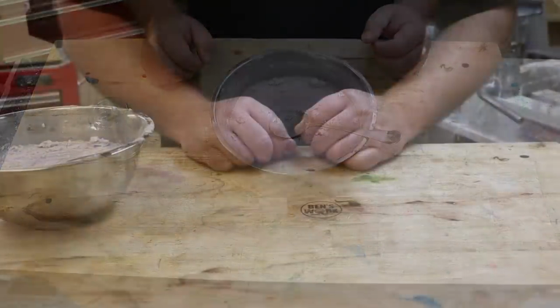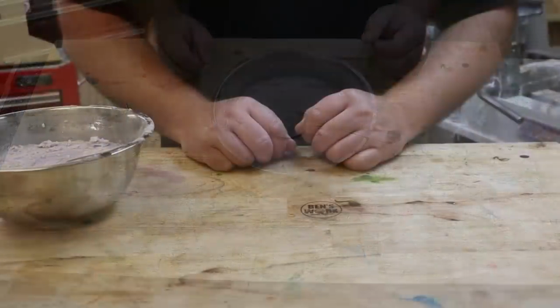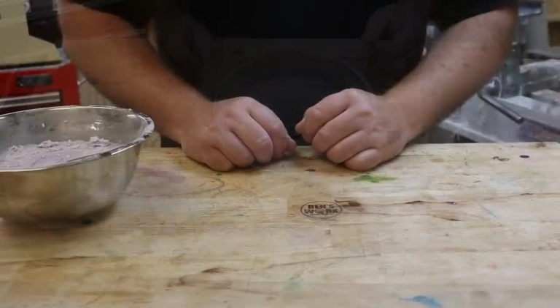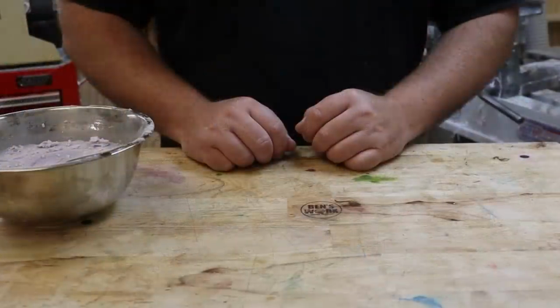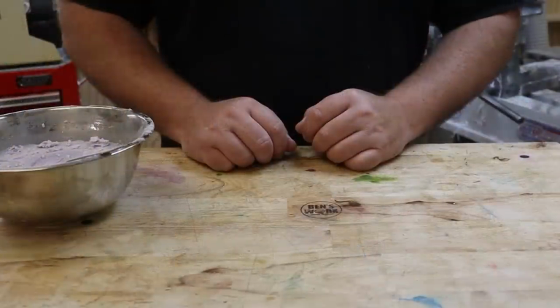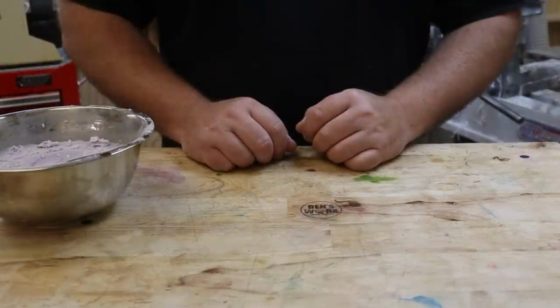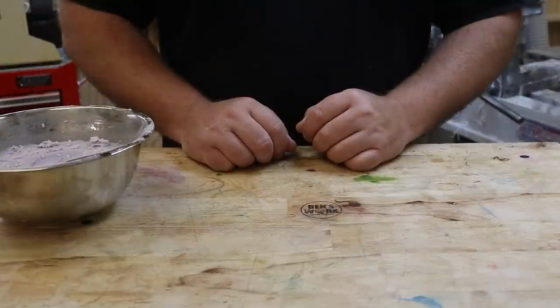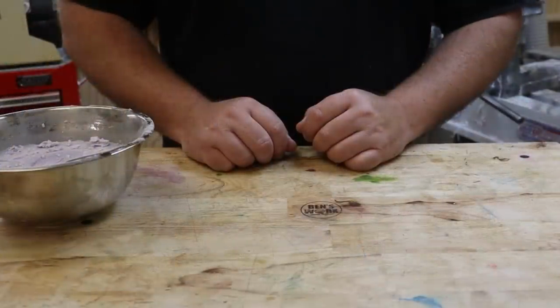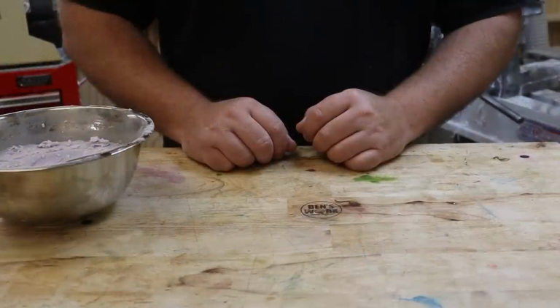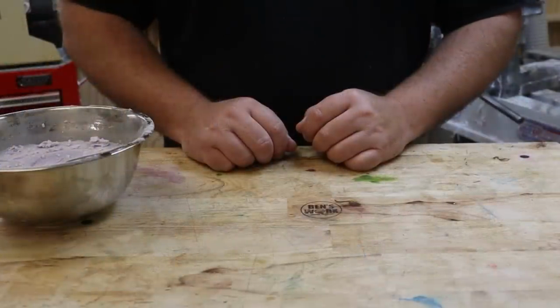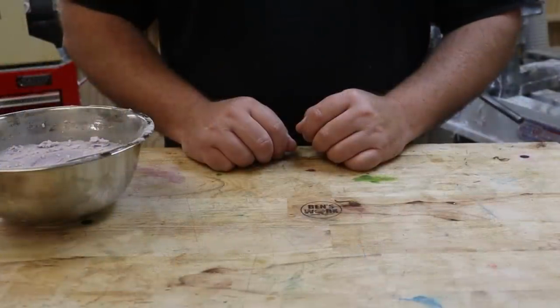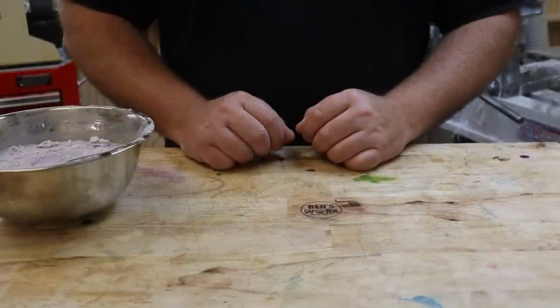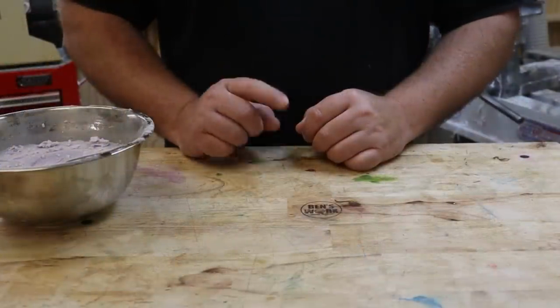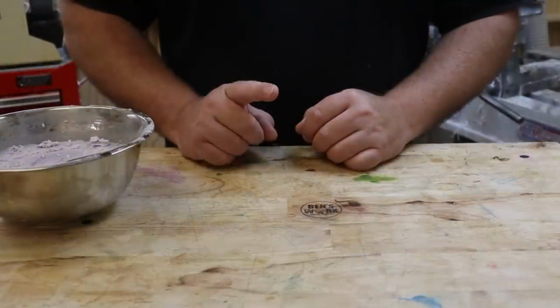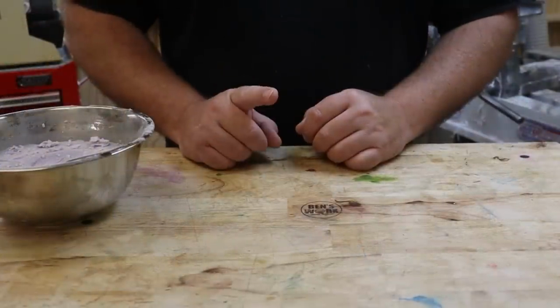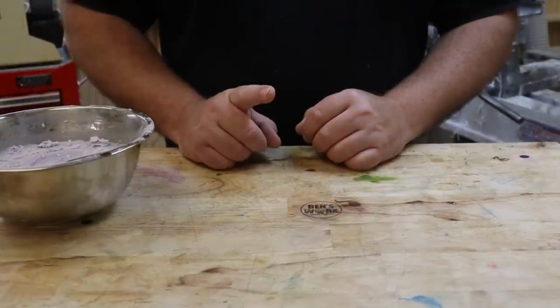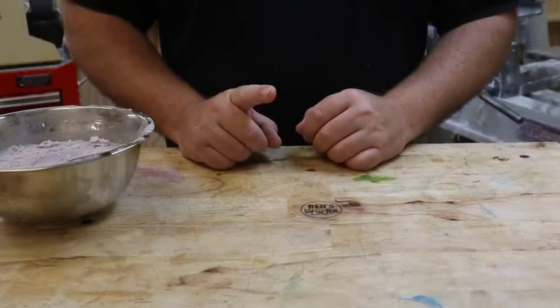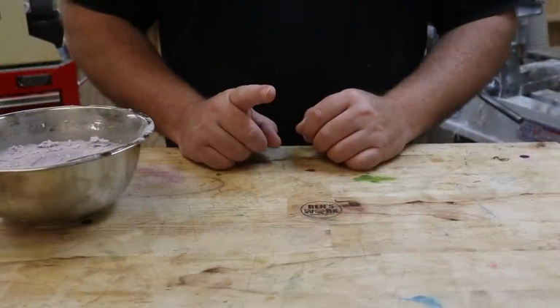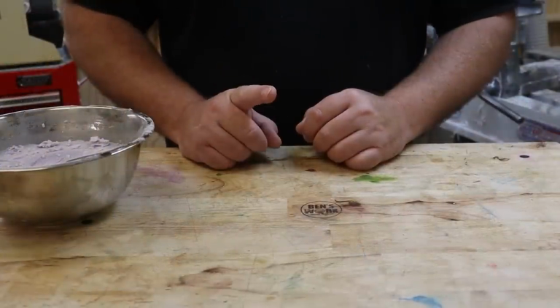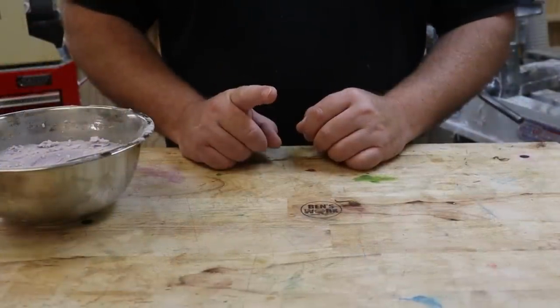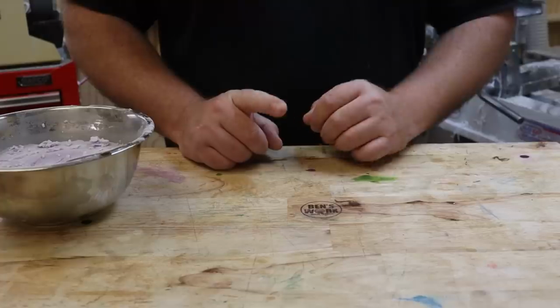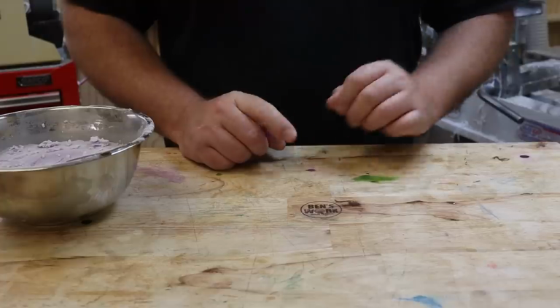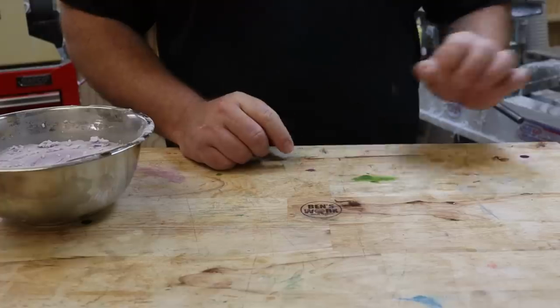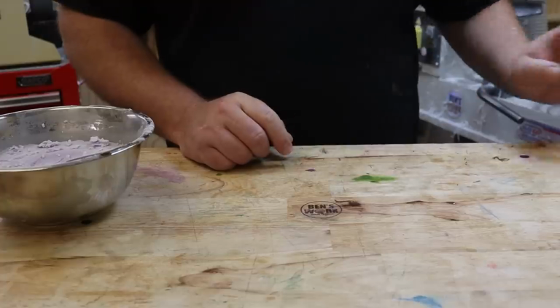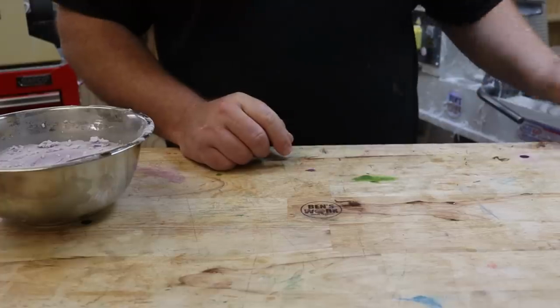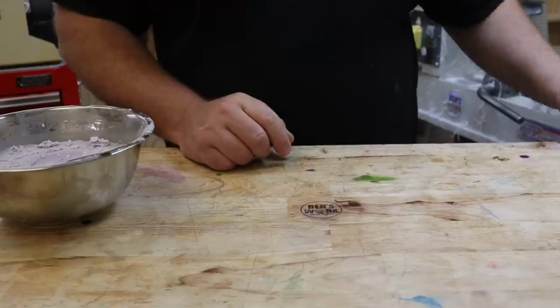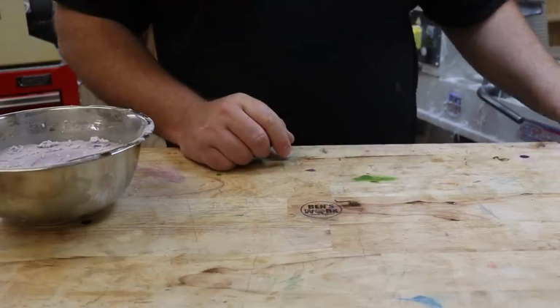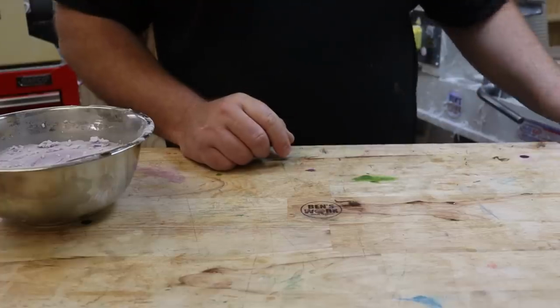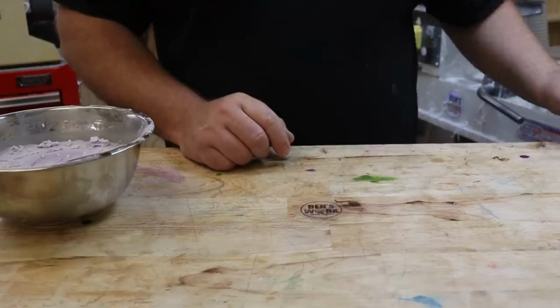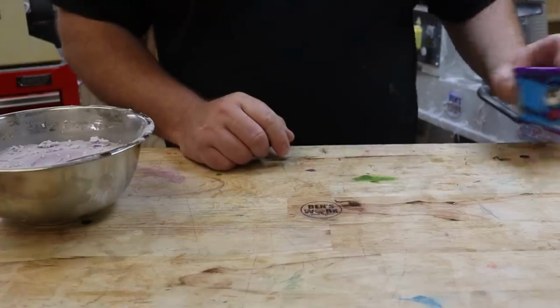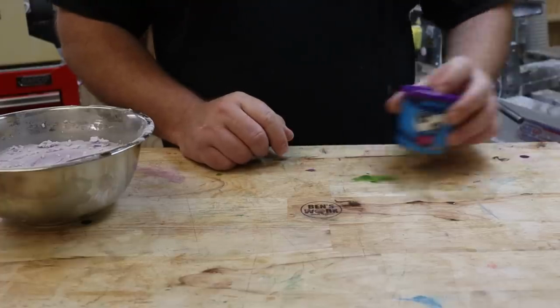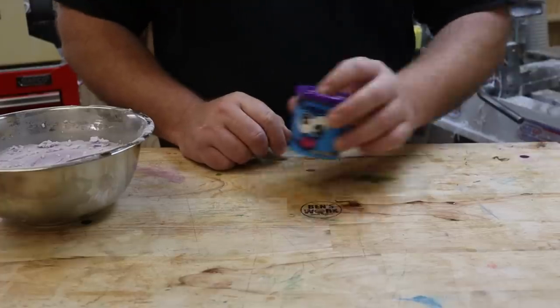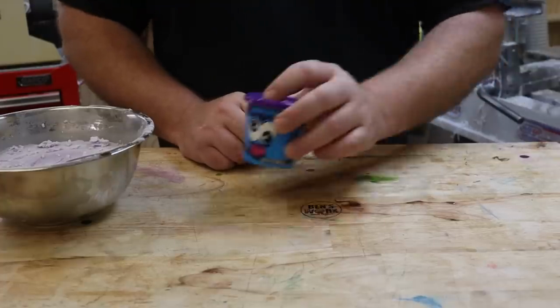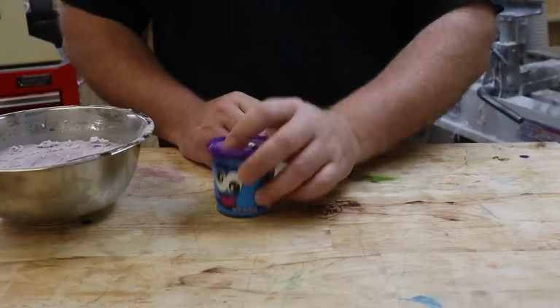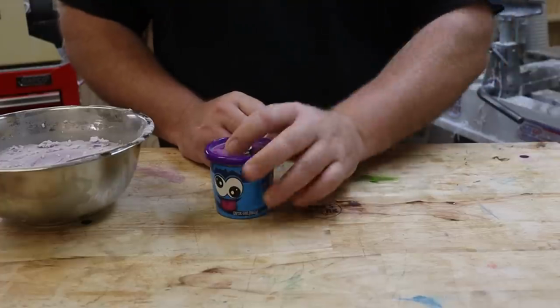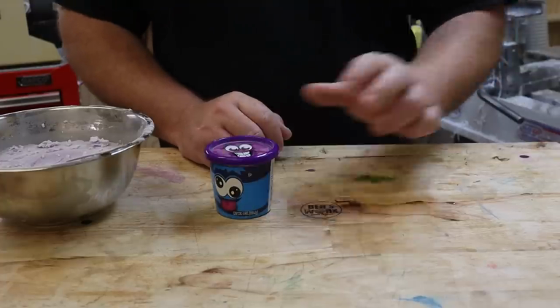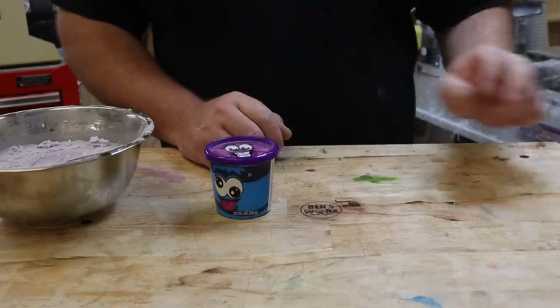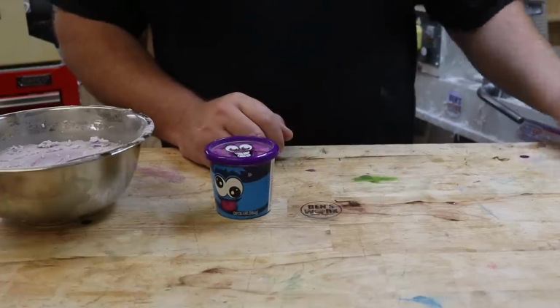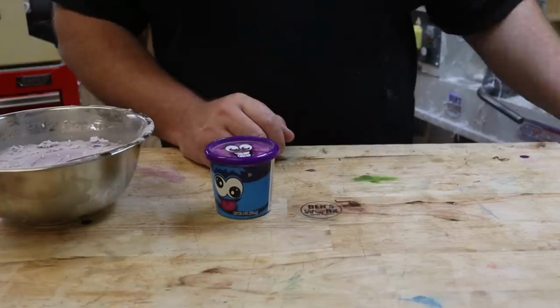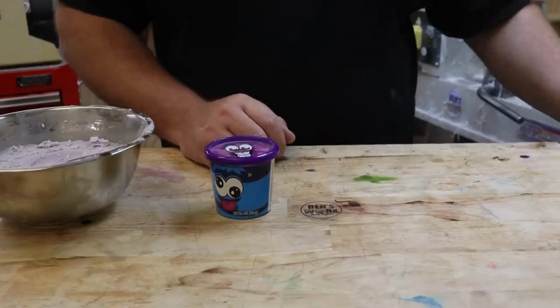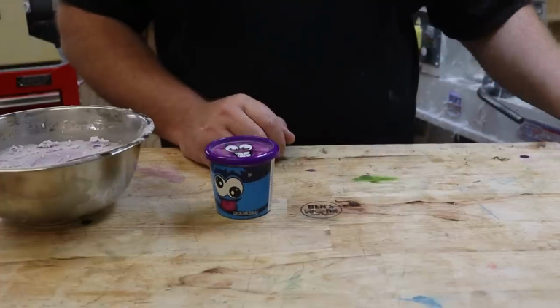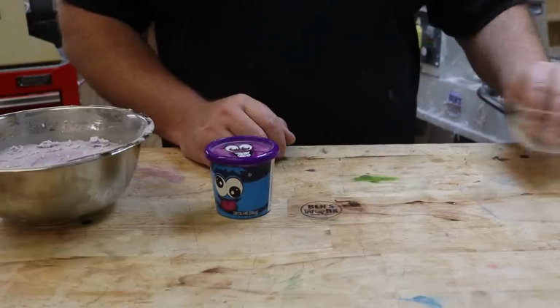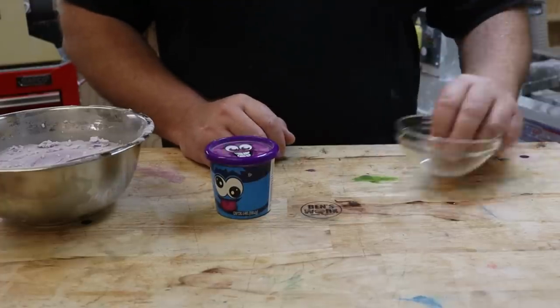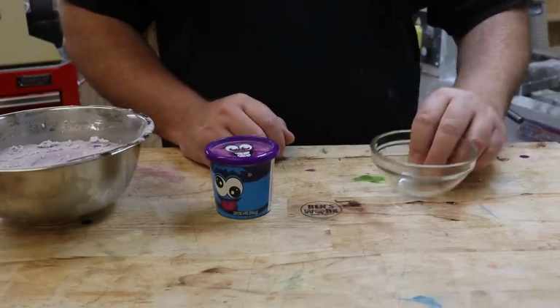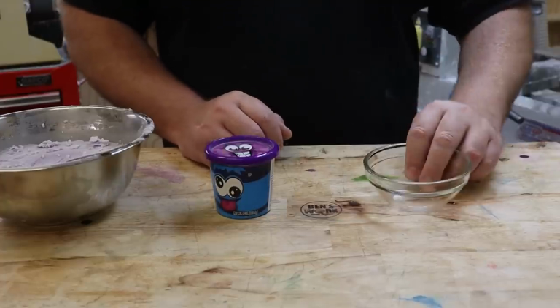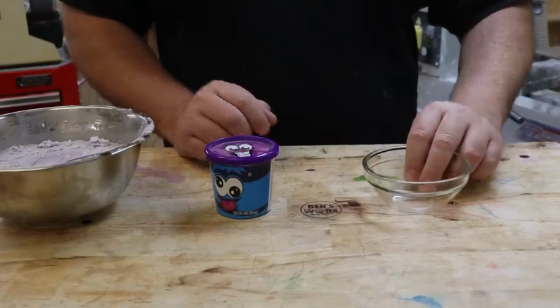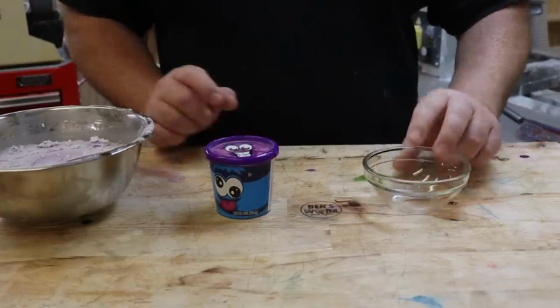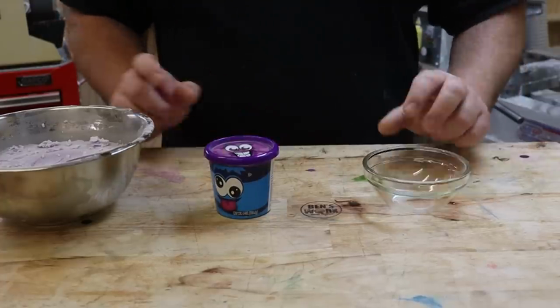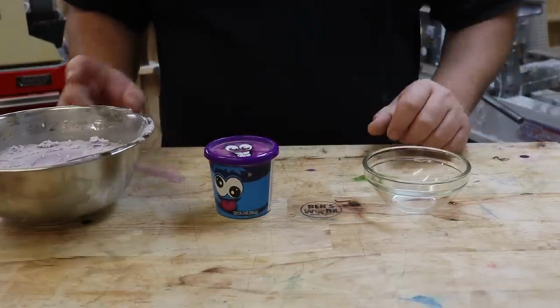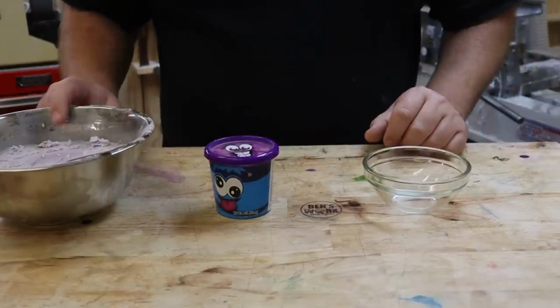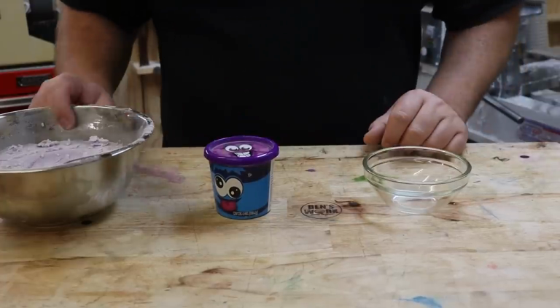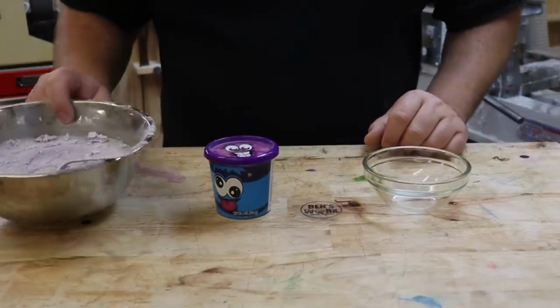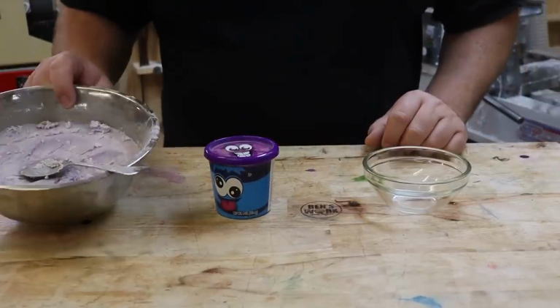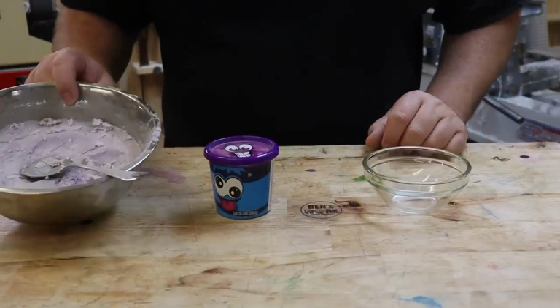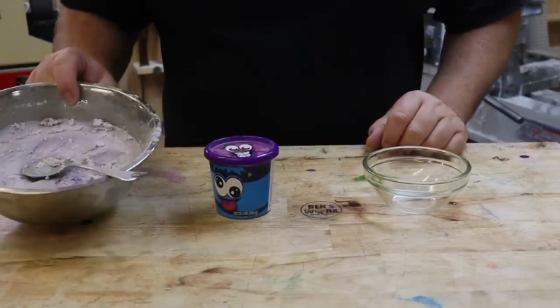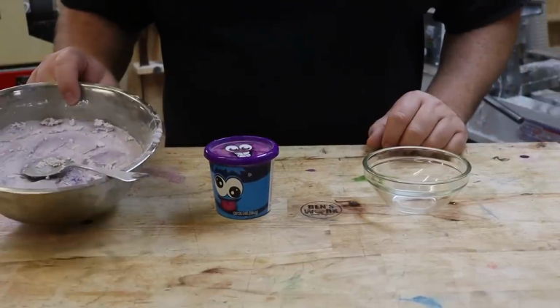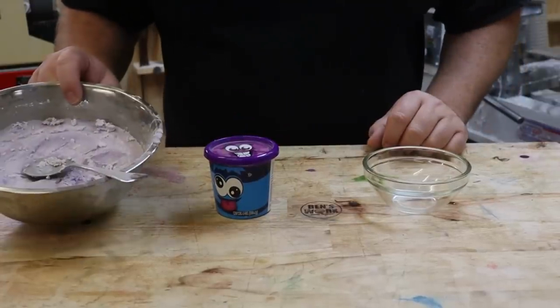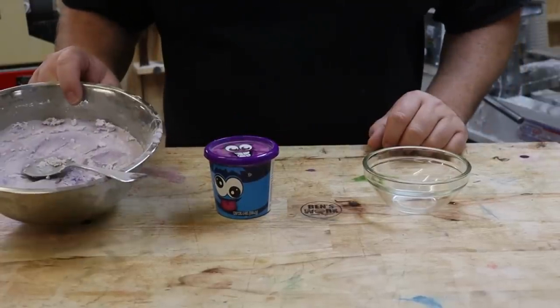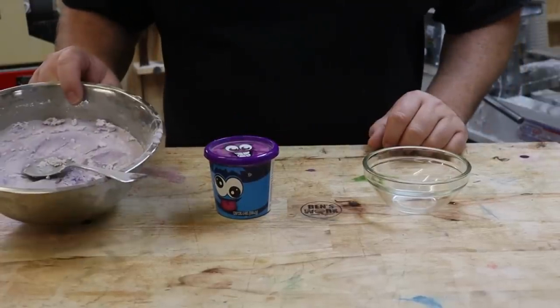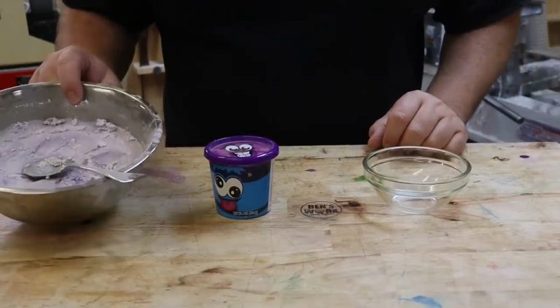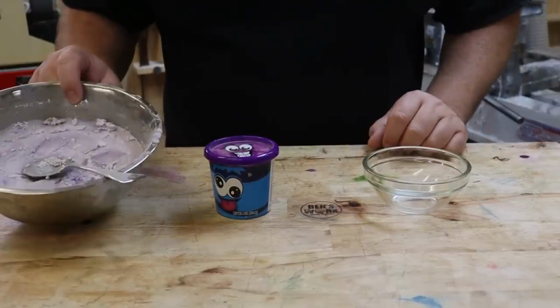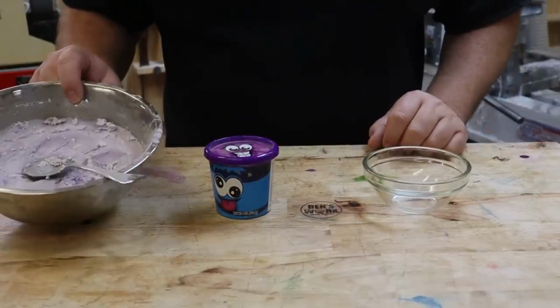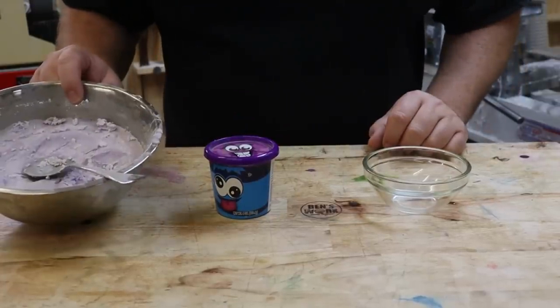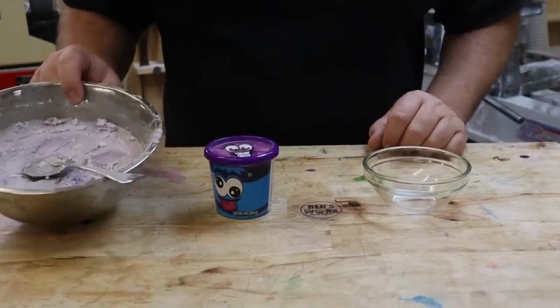Now, the first thing I need to do is make a copy of my finger. So I've got my Play-Doh, I've got my glass jar. Let's start melting some wax.